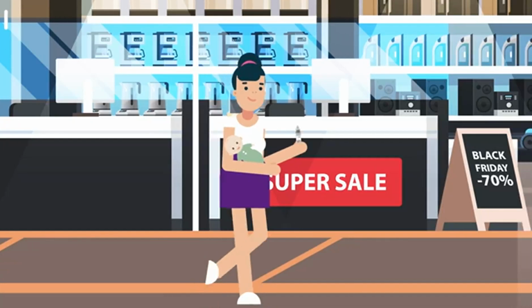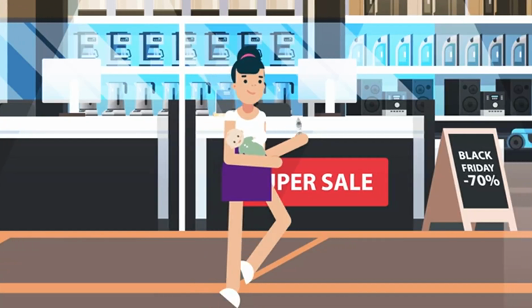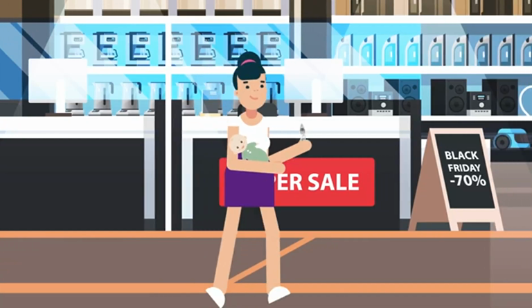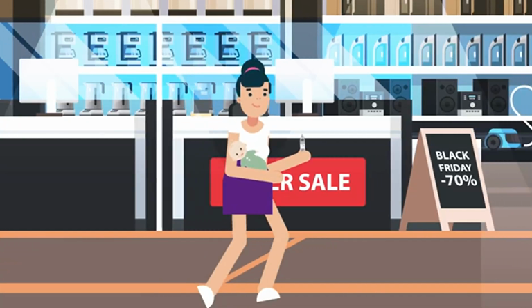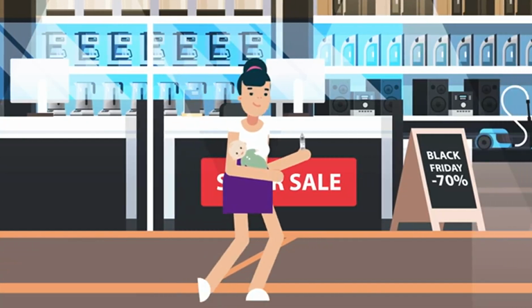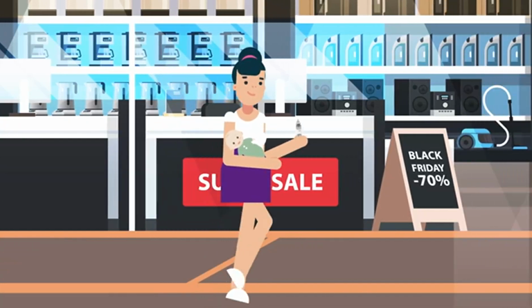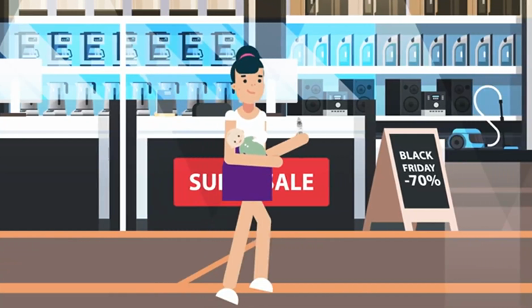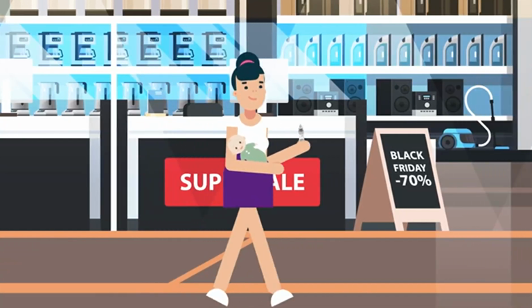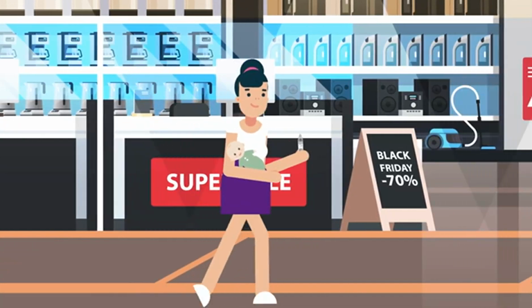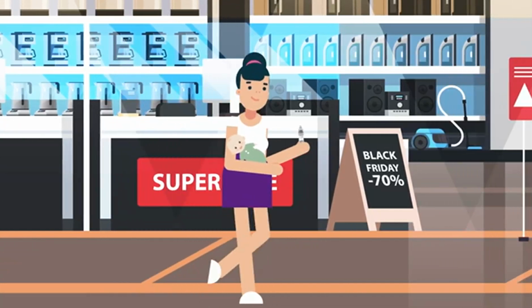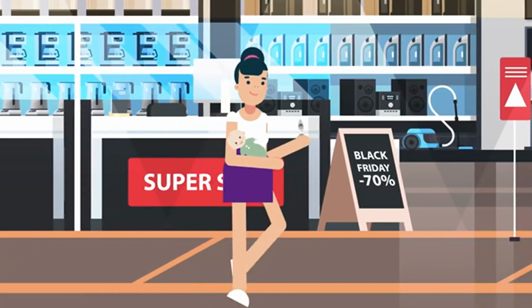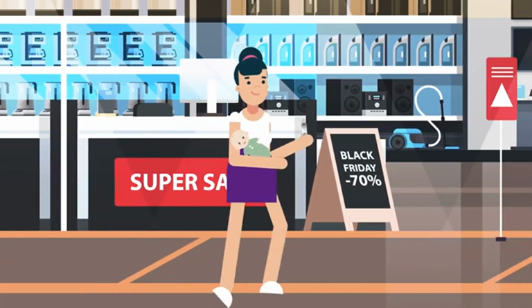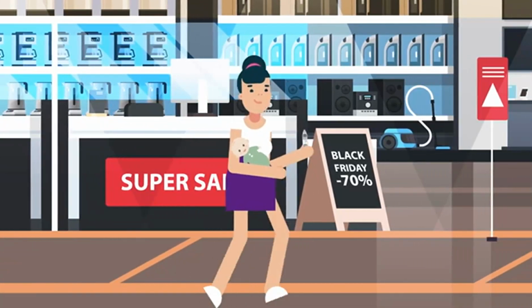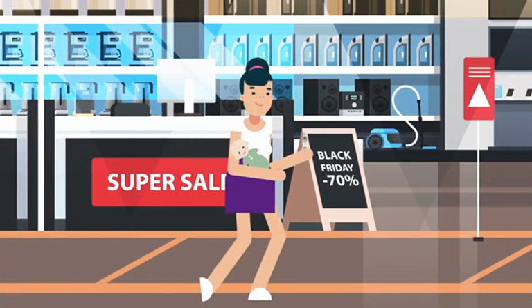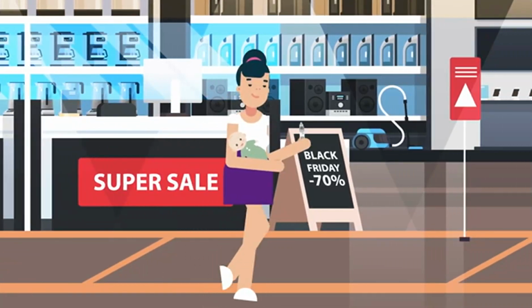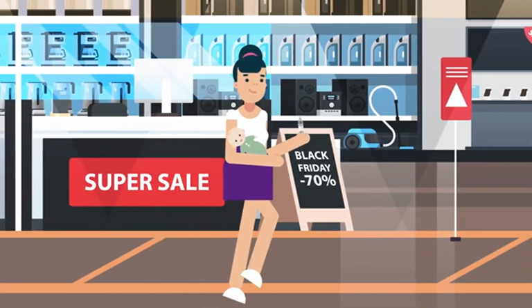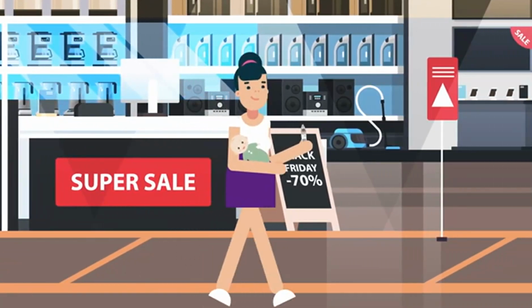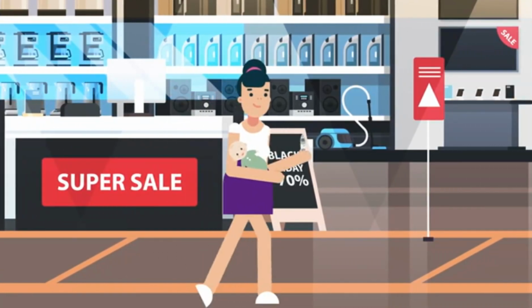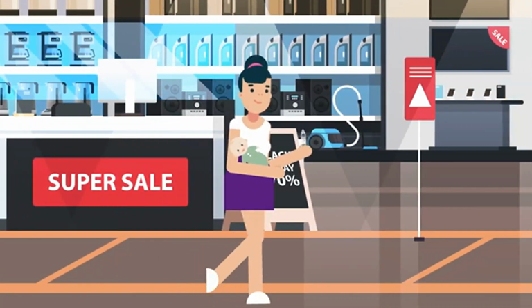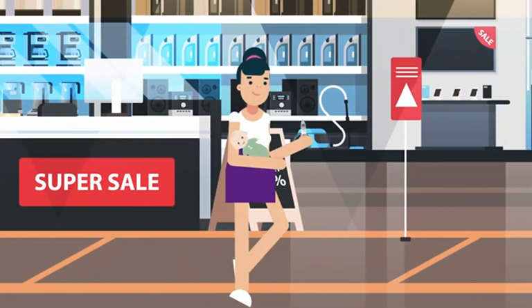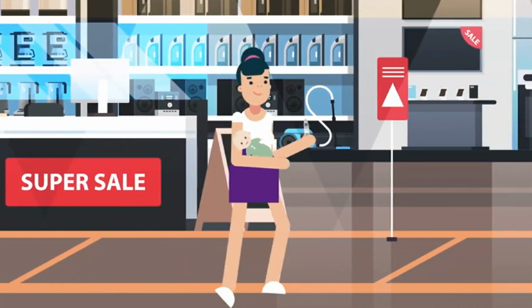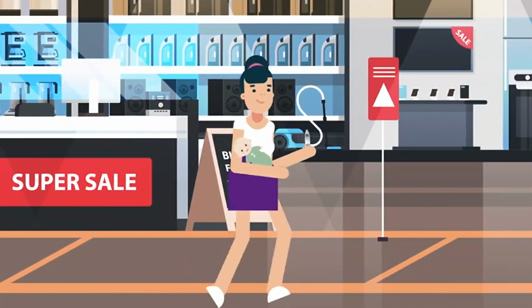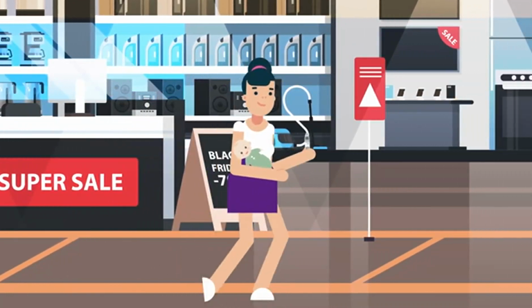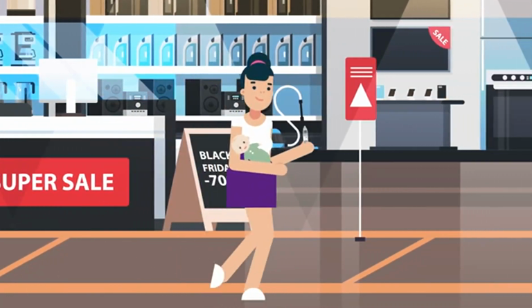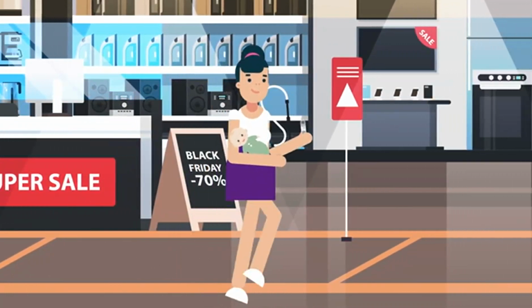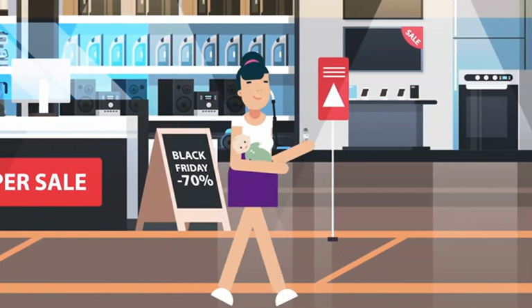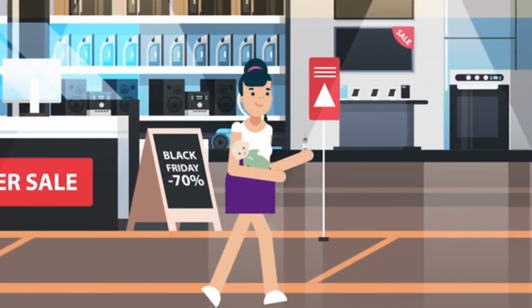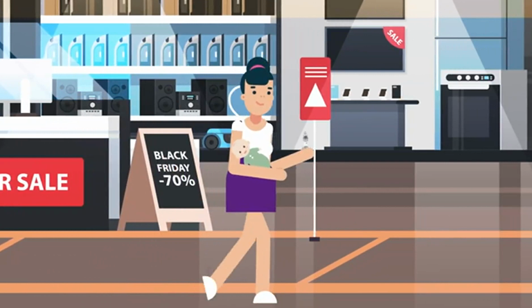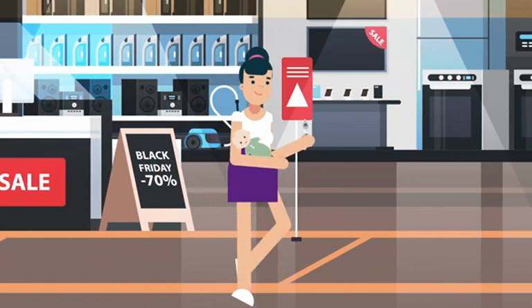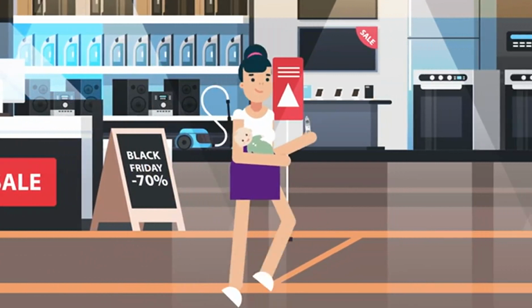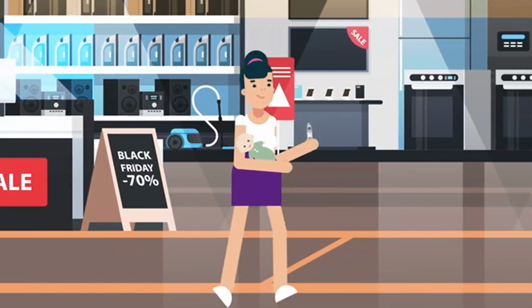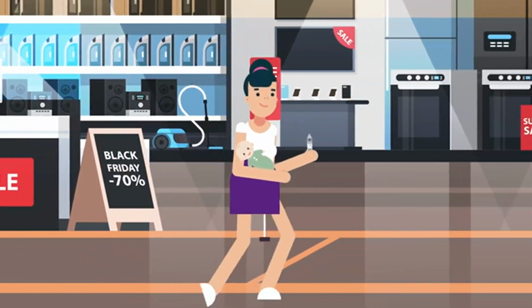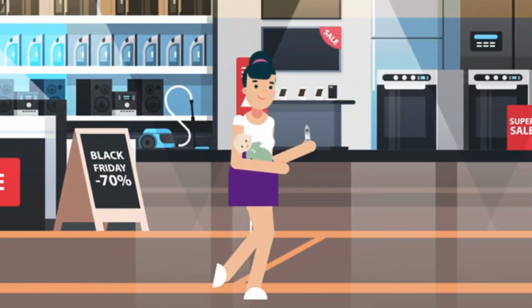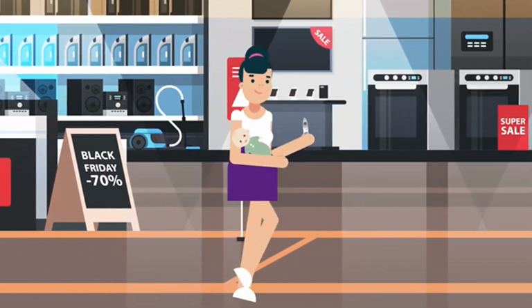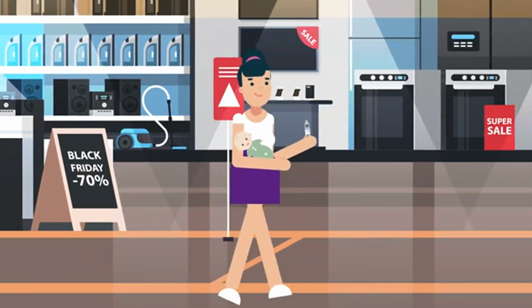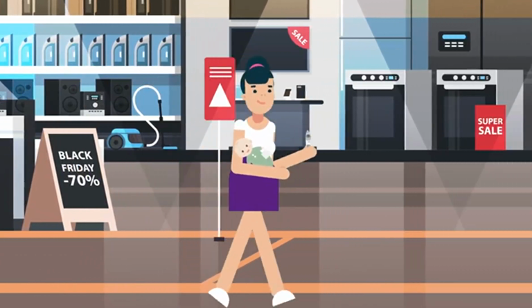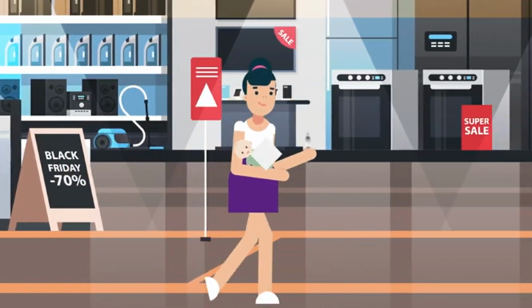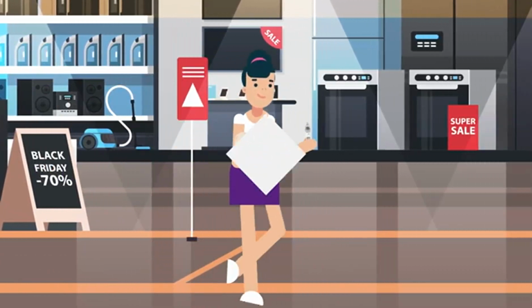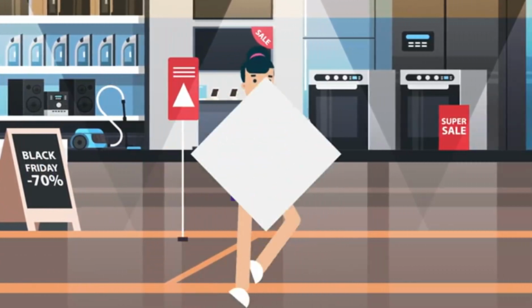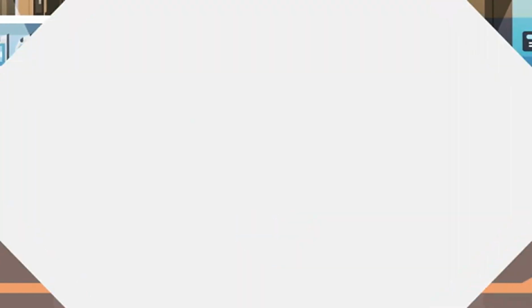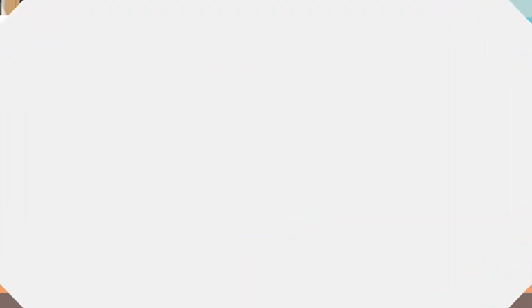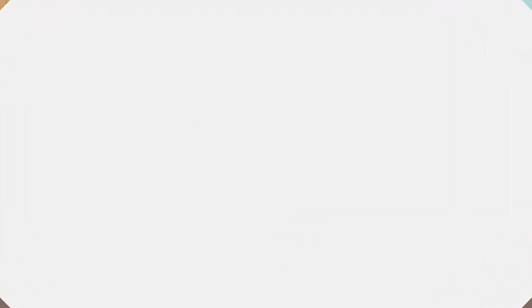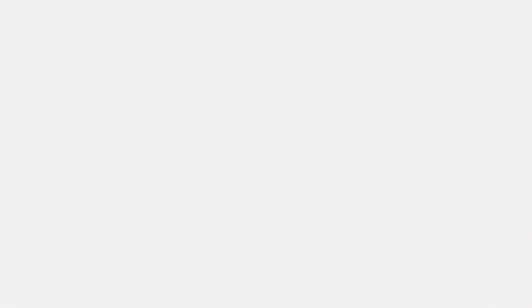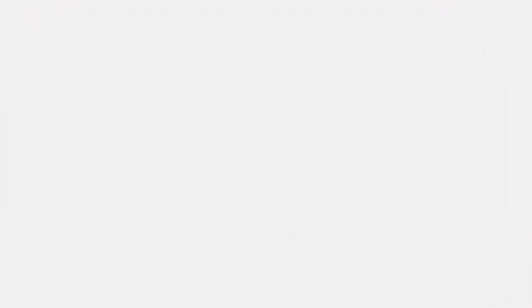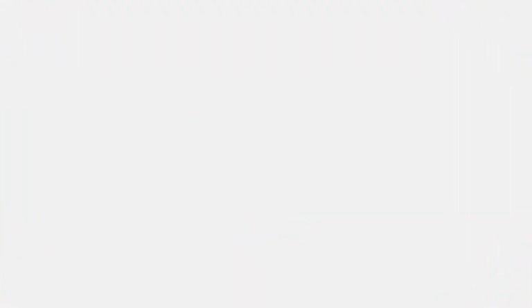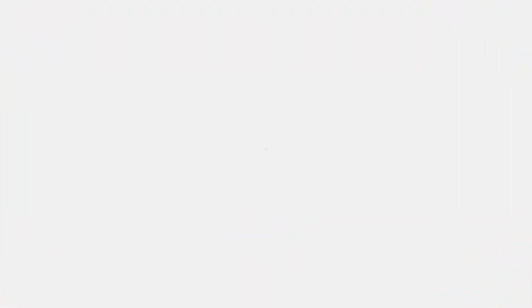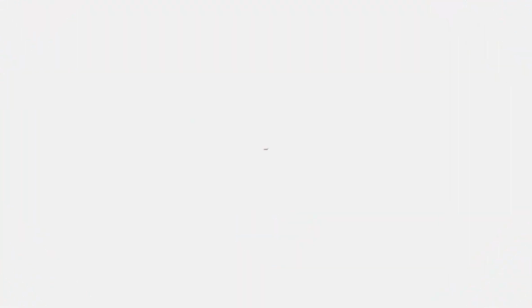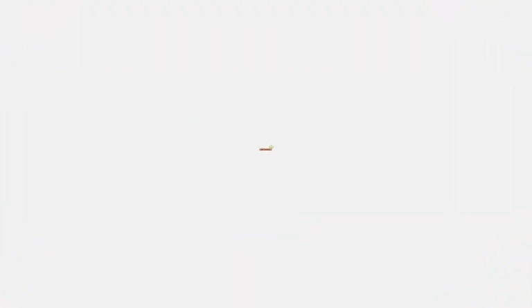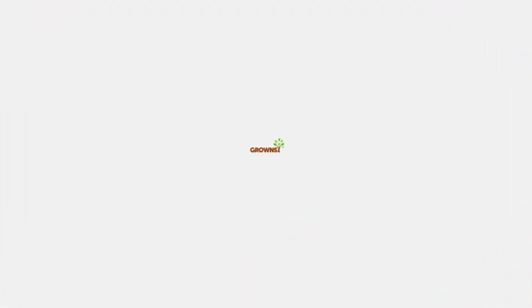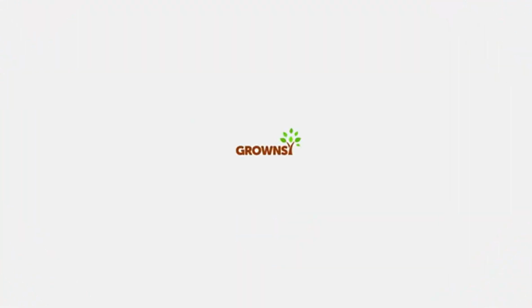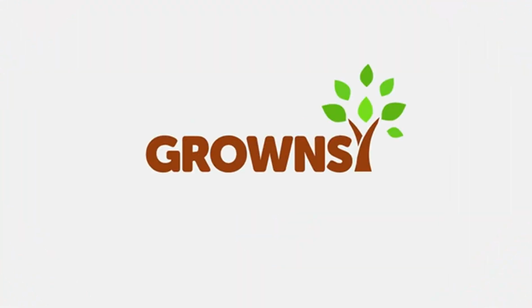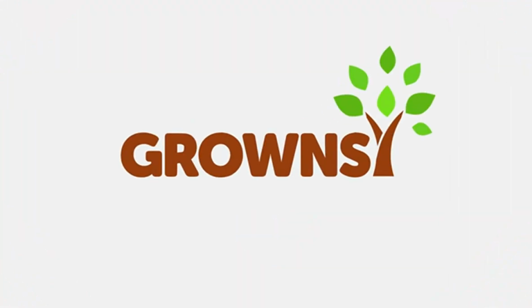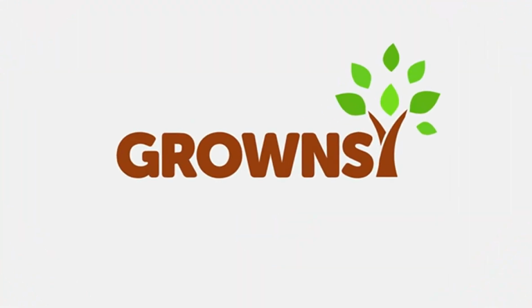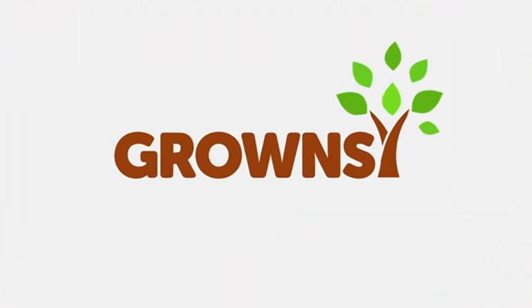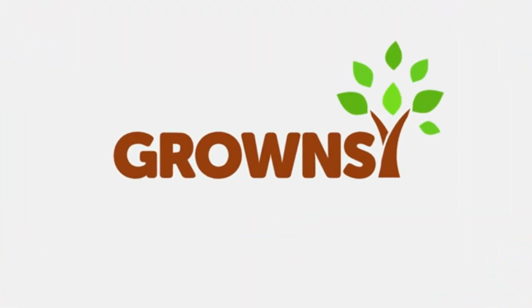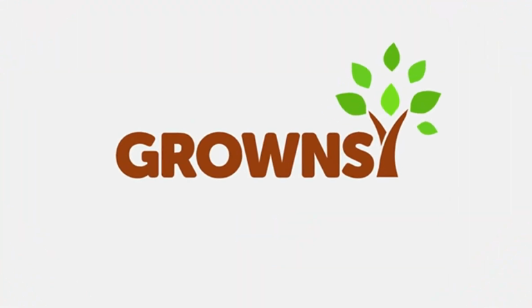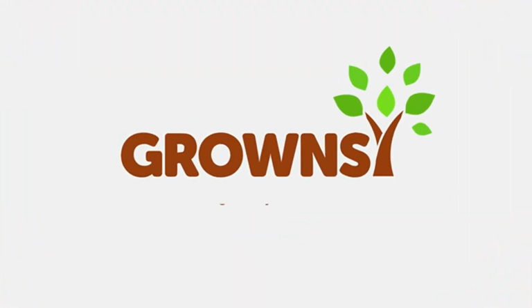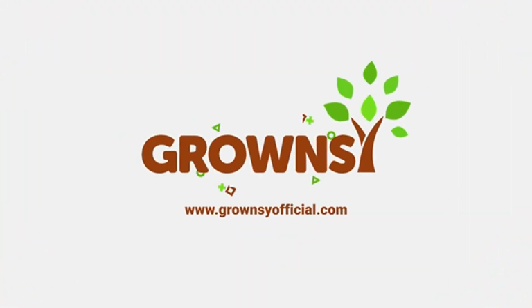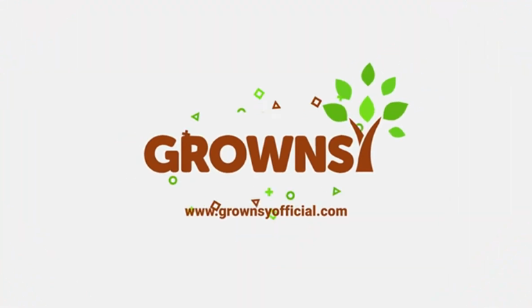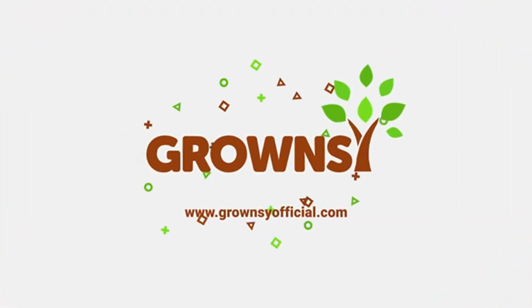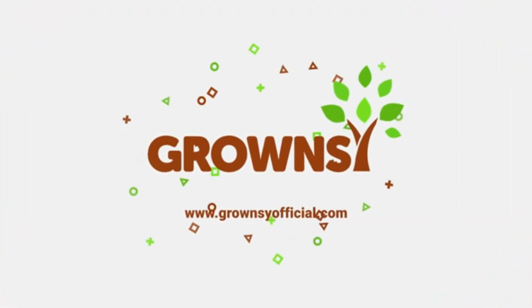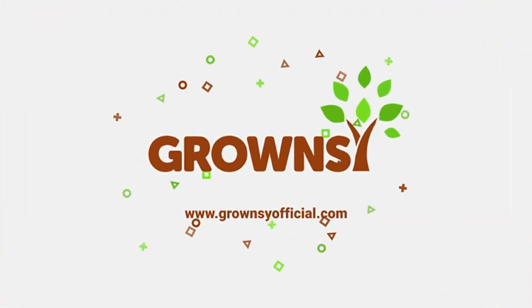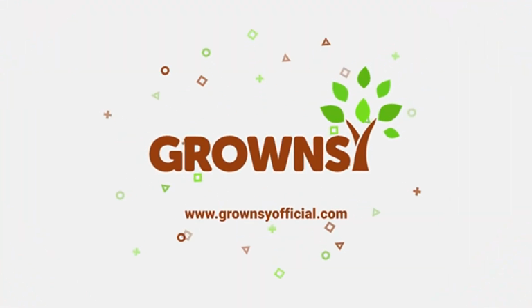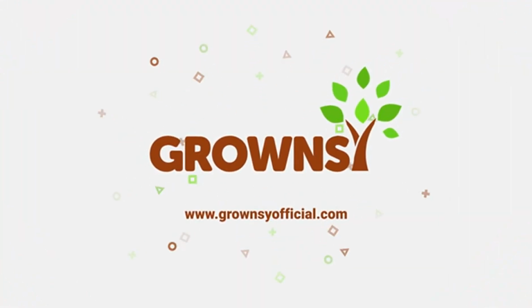Finally, the product is small and easy to carry around. GrownZ, parents' best helper. Shop now!